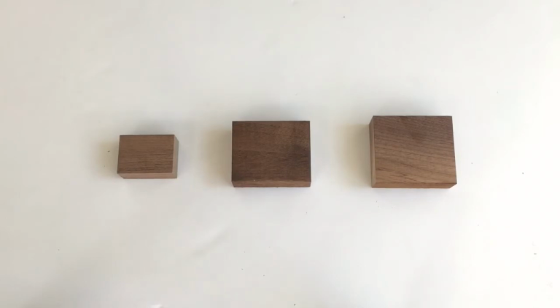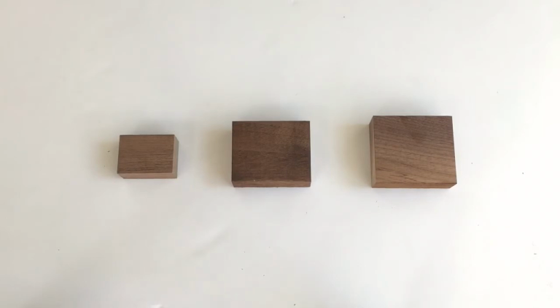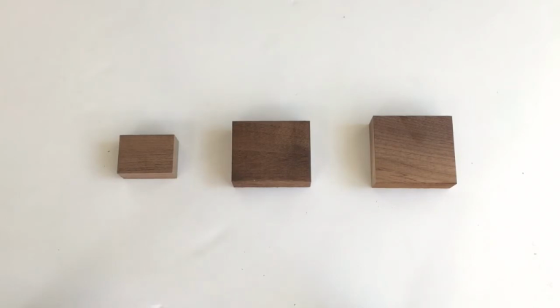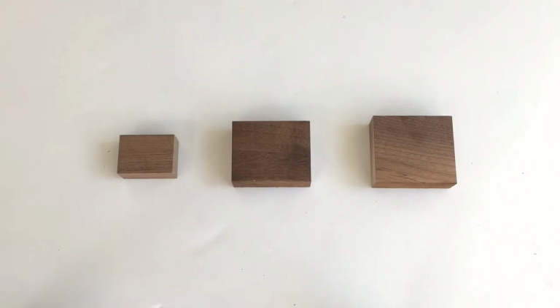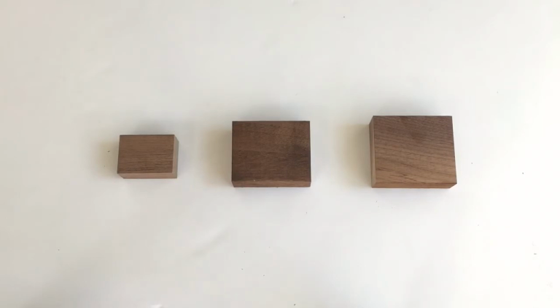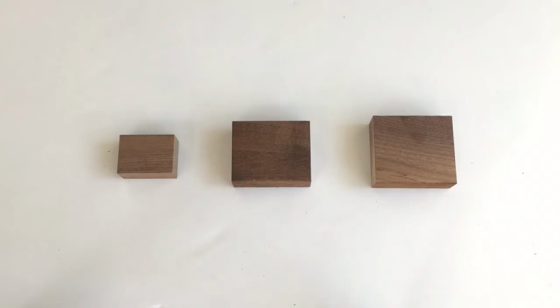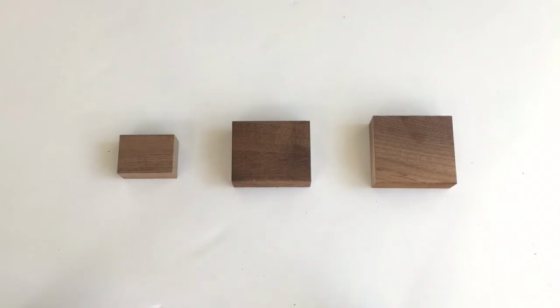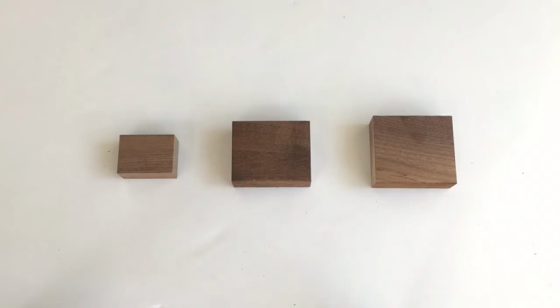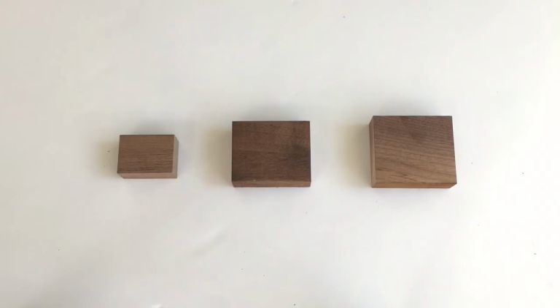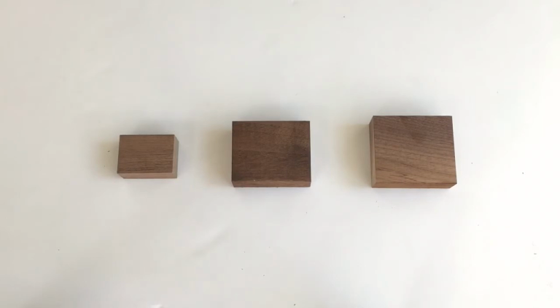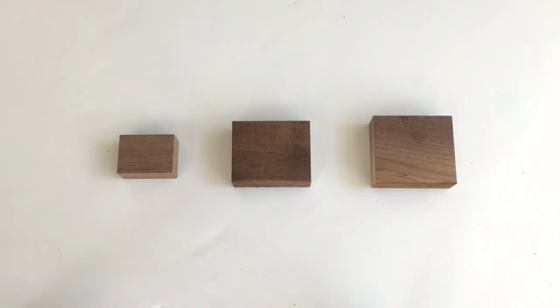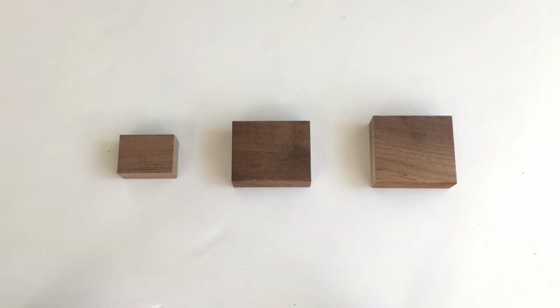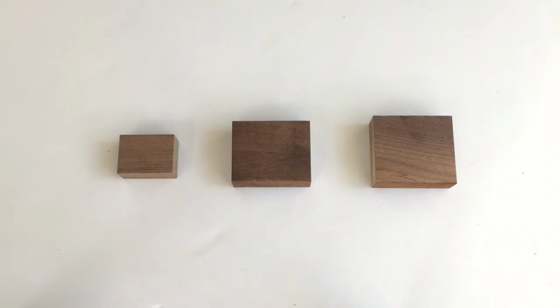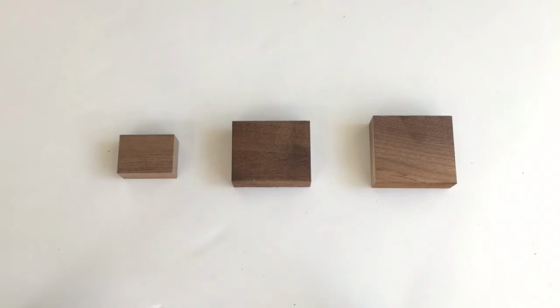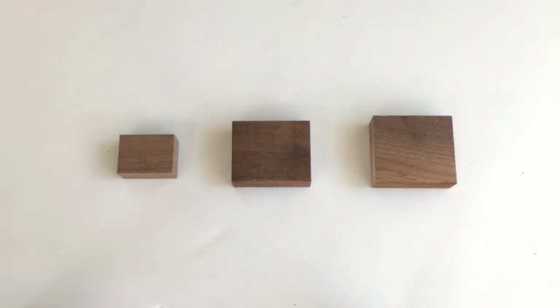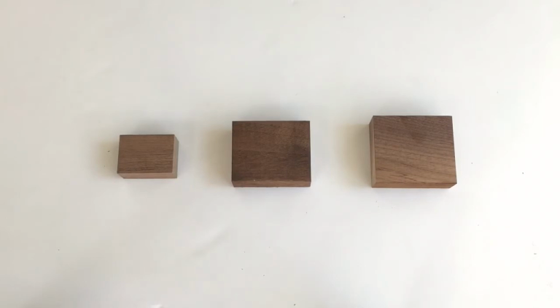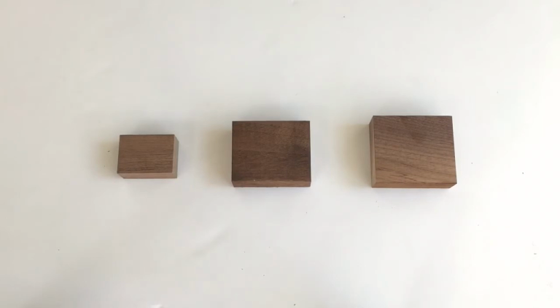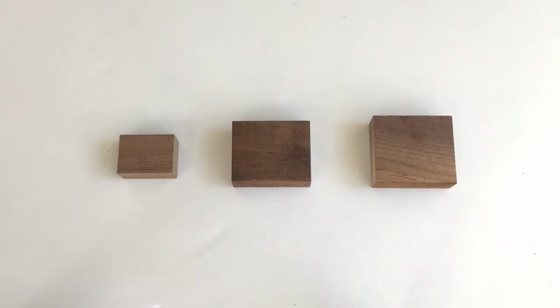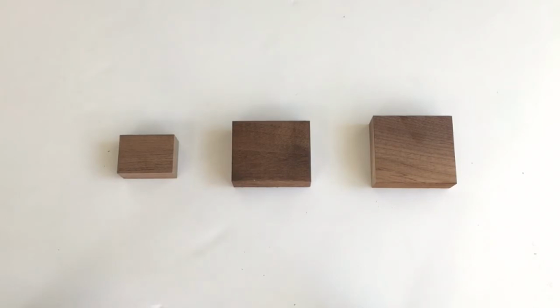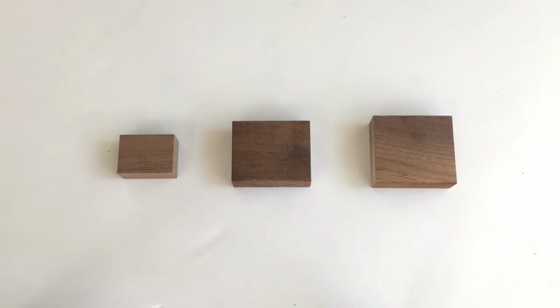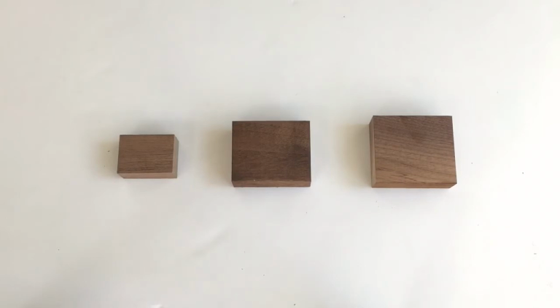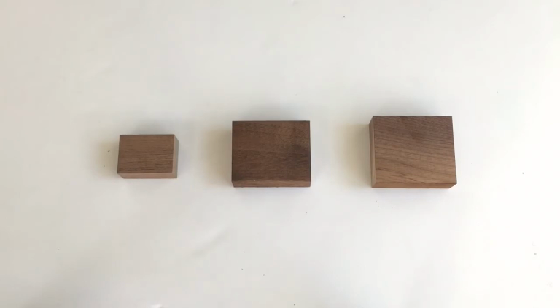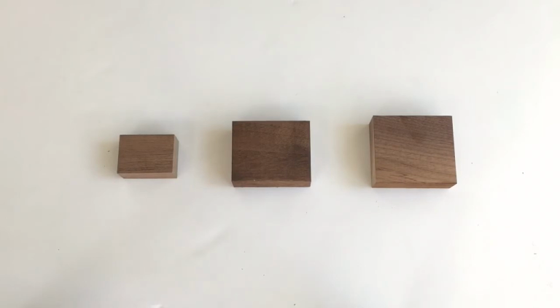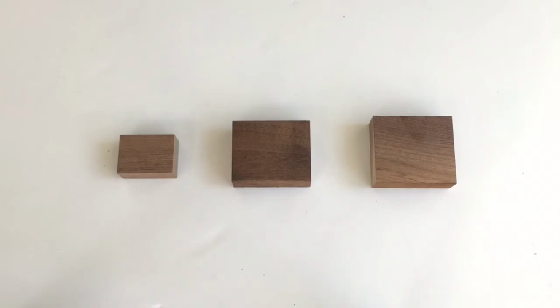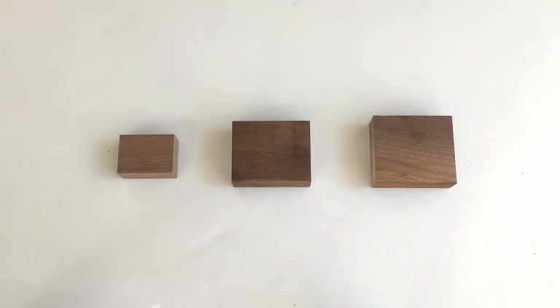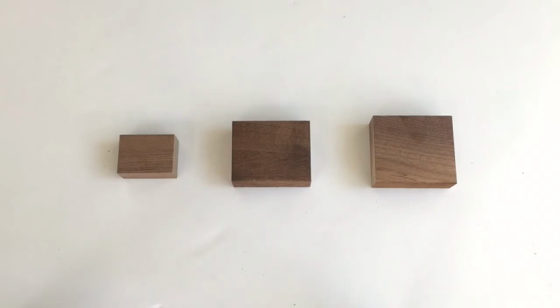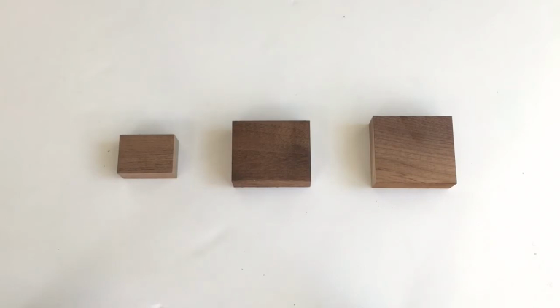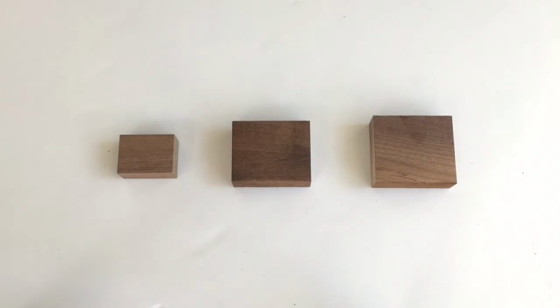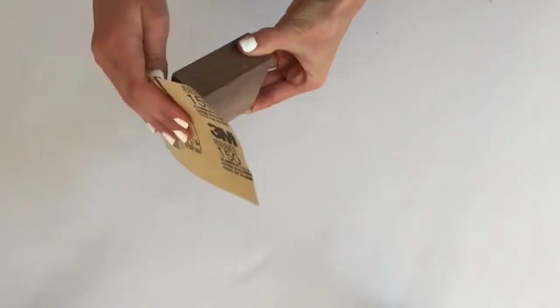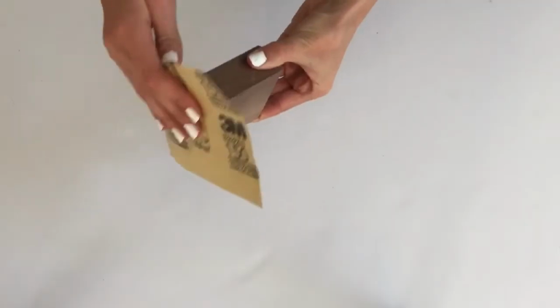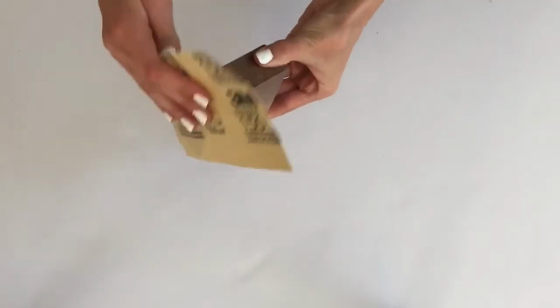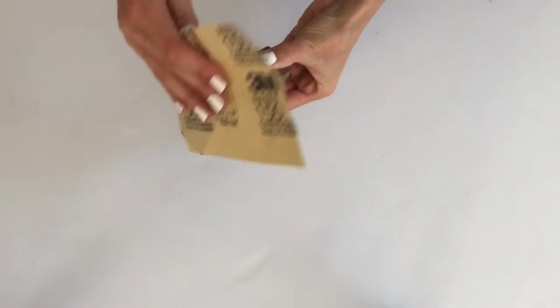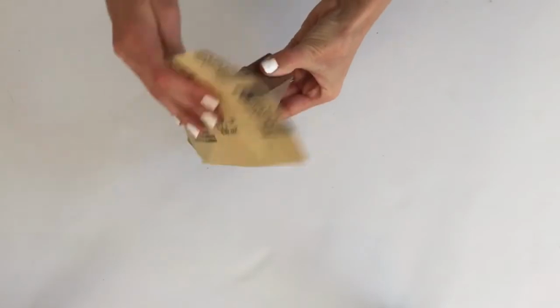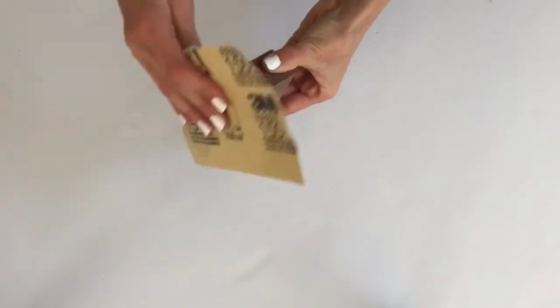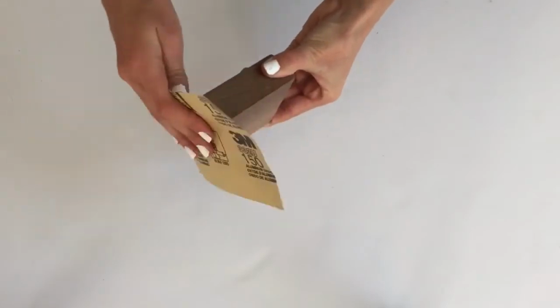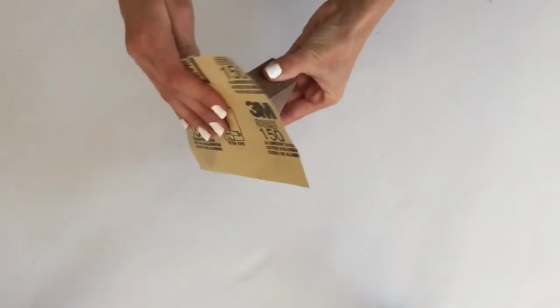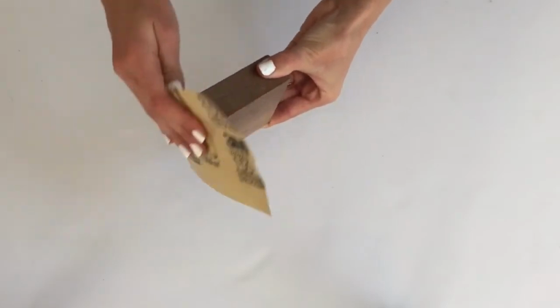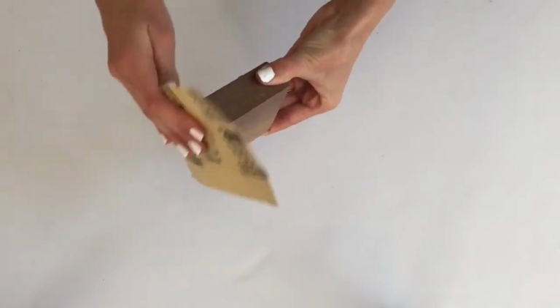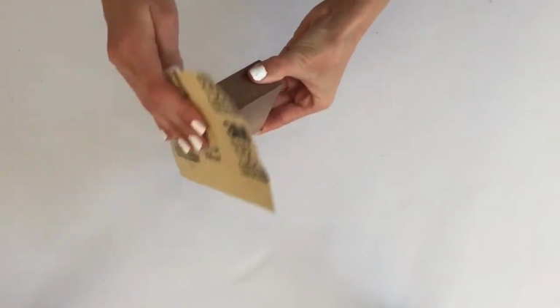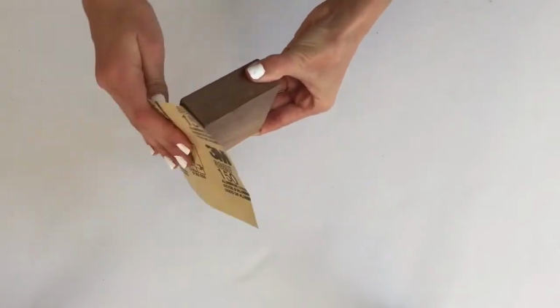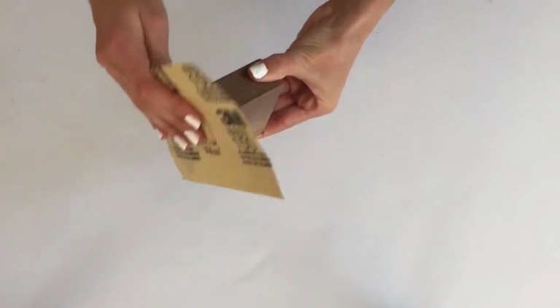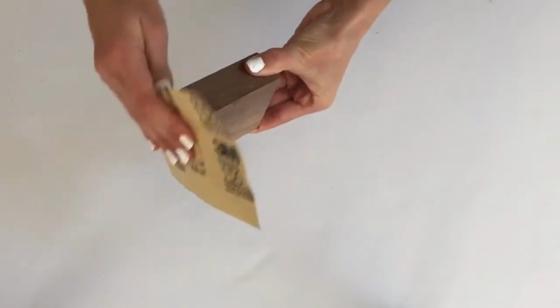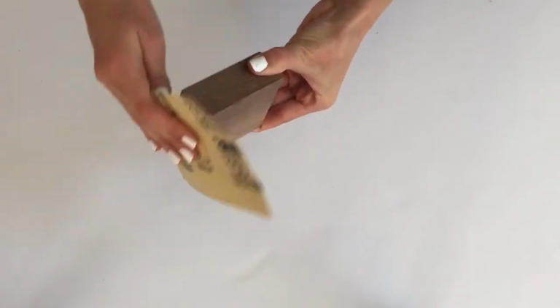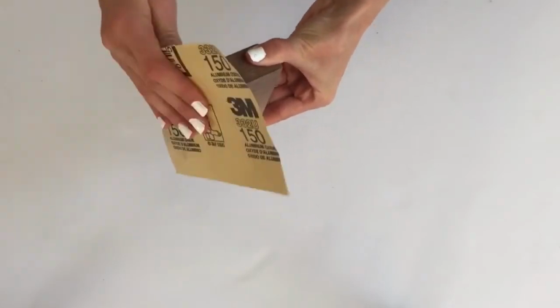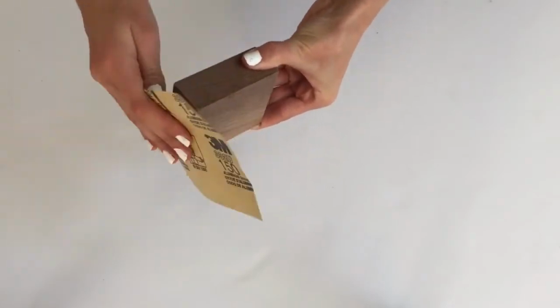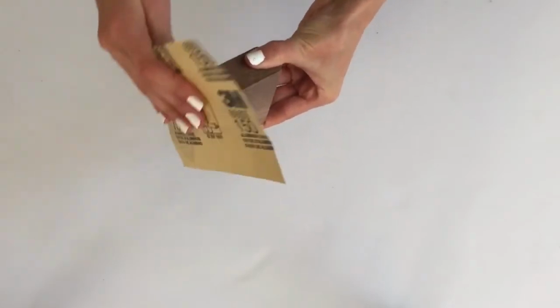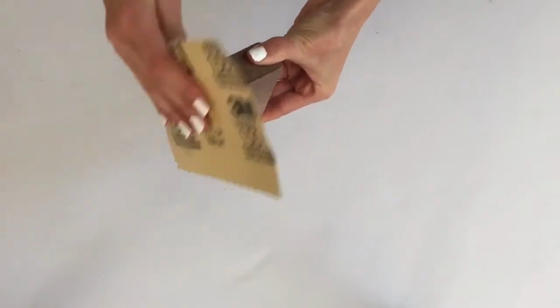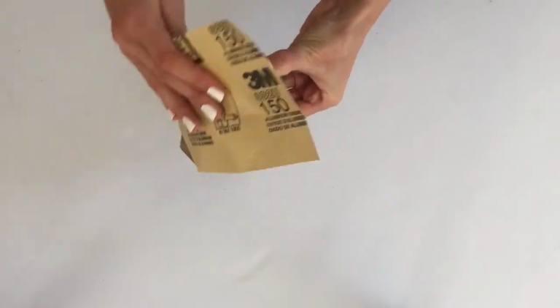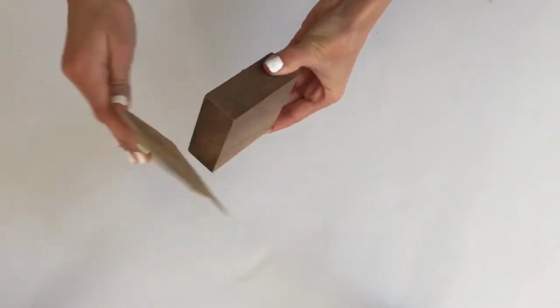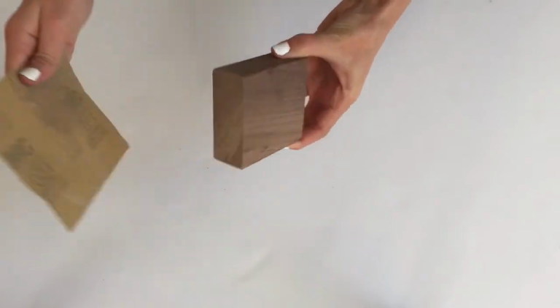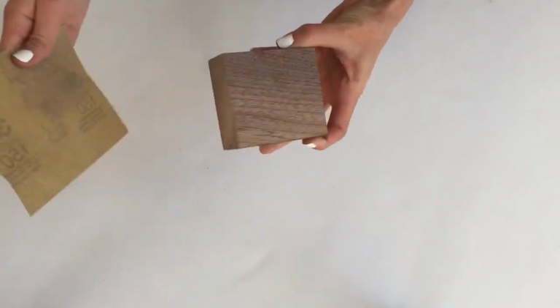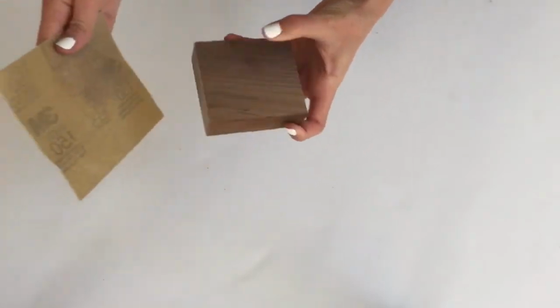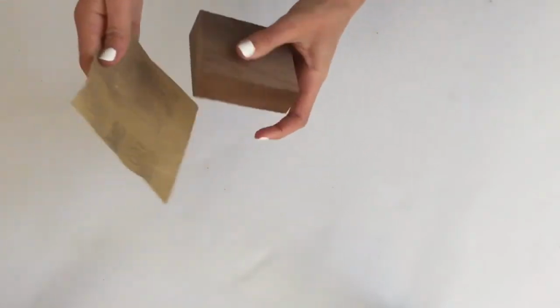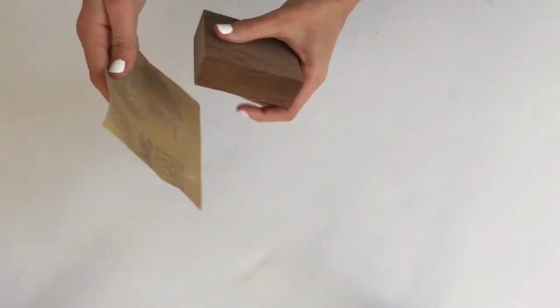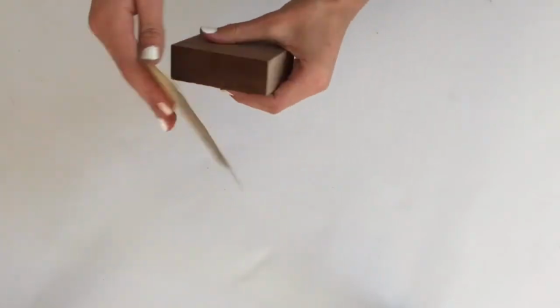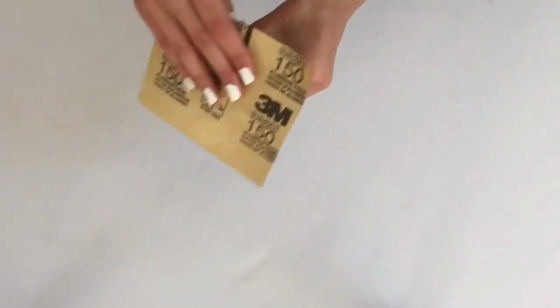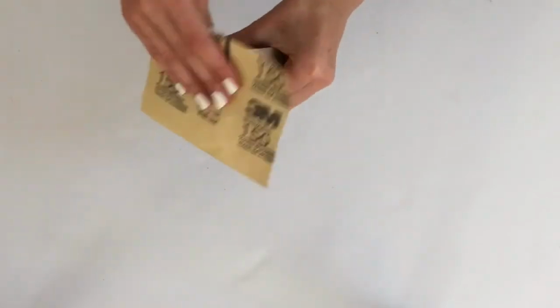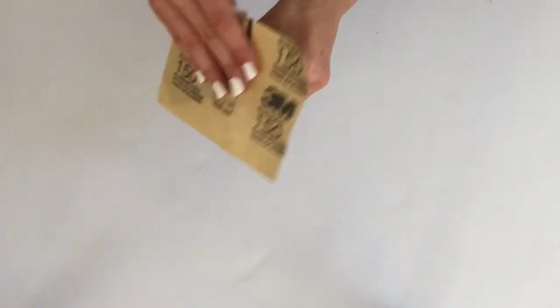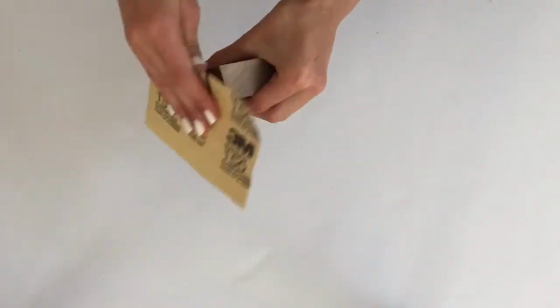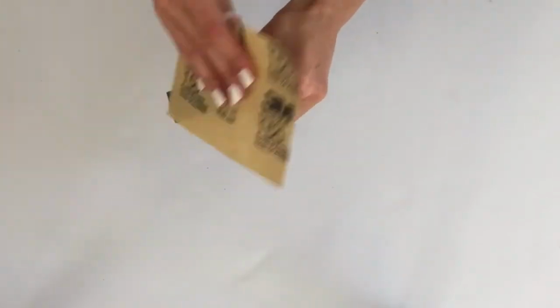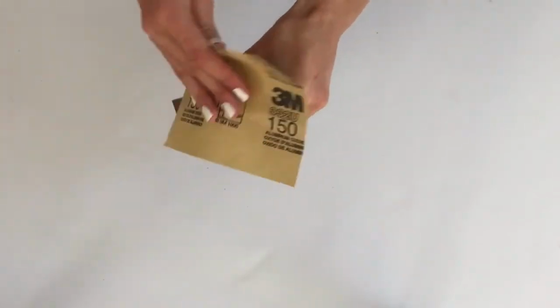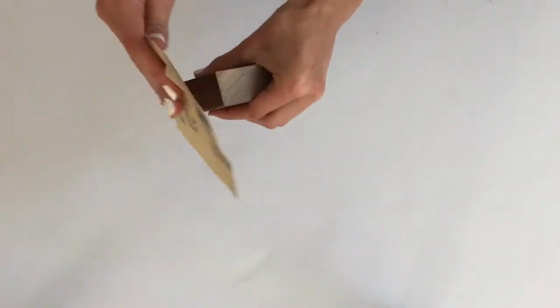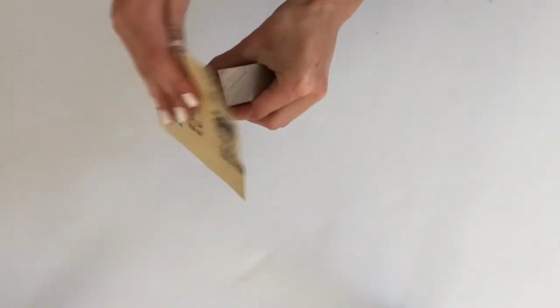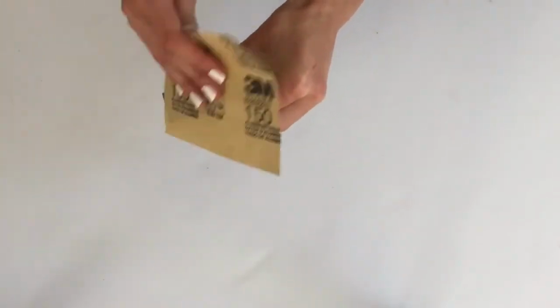But you can always cut them to however size you like. Once they're cut, I'm taking some sandpaper and smoothing the sides and edges.